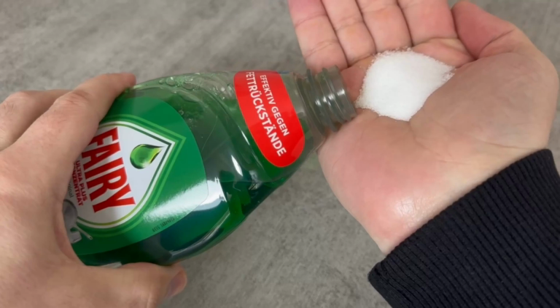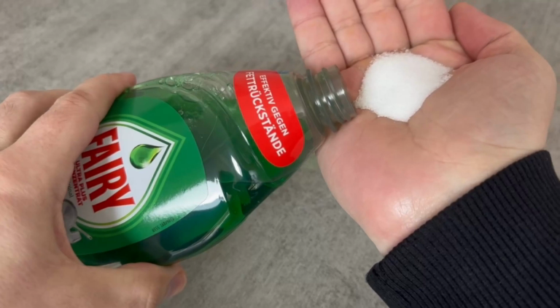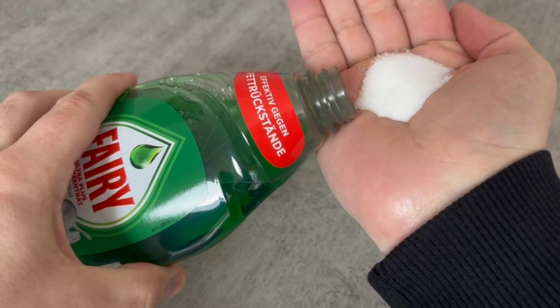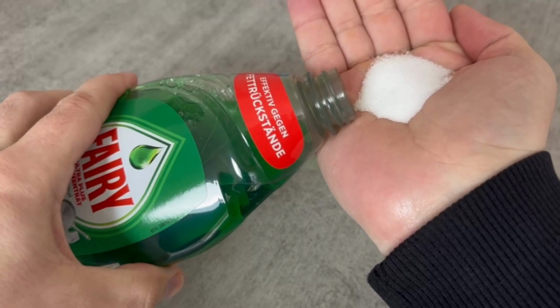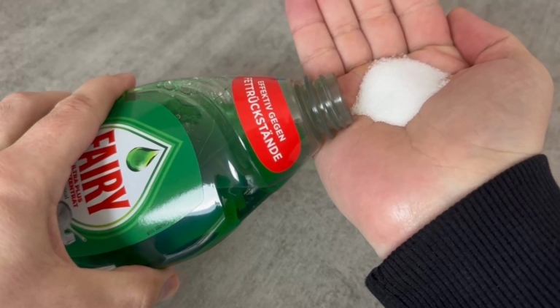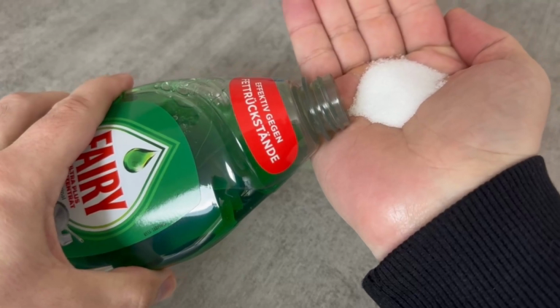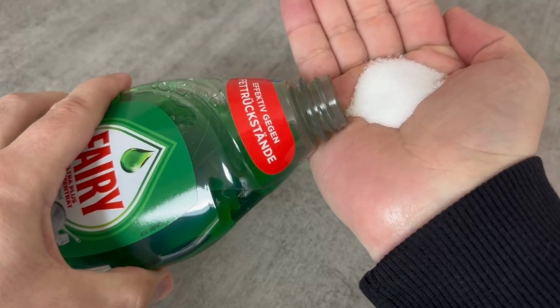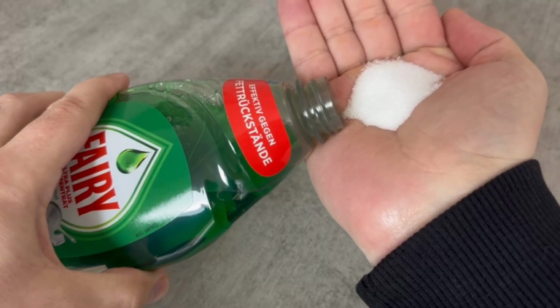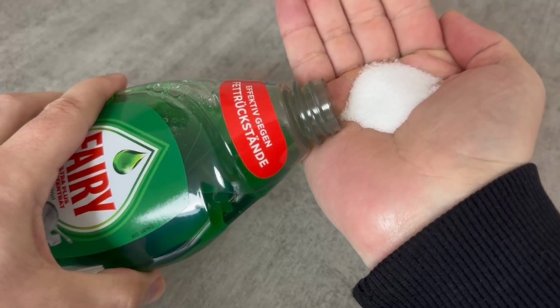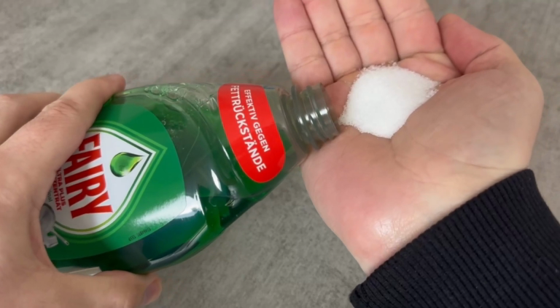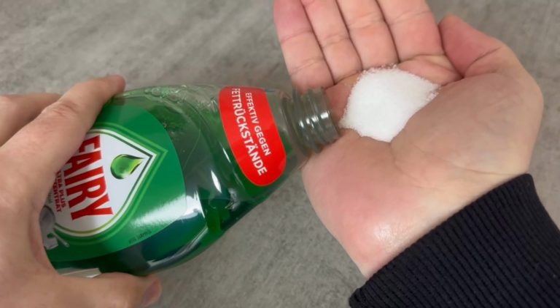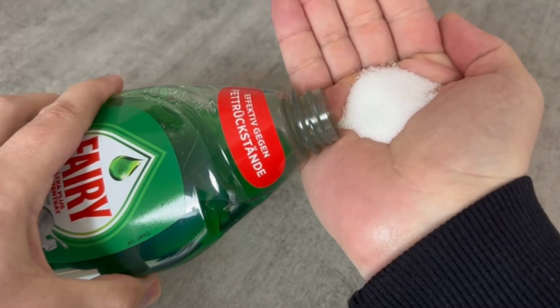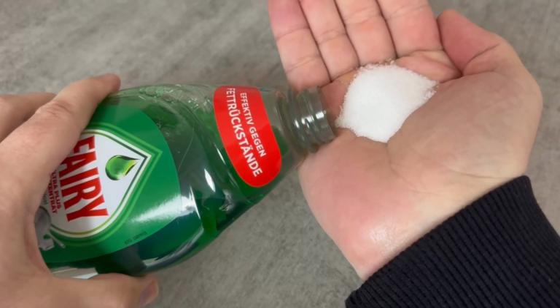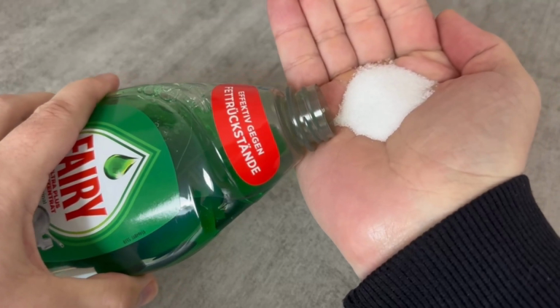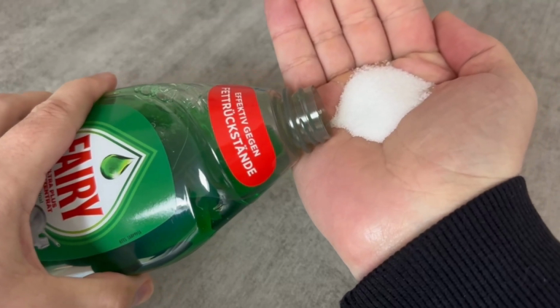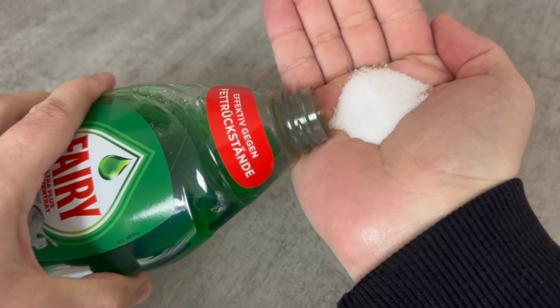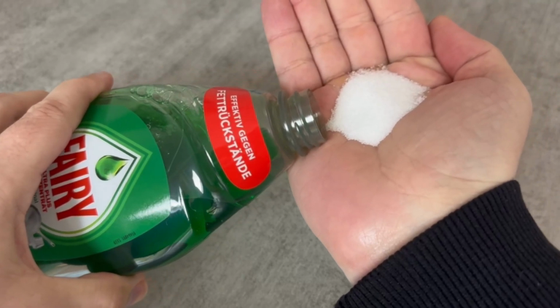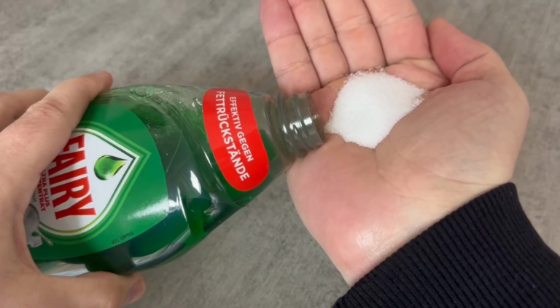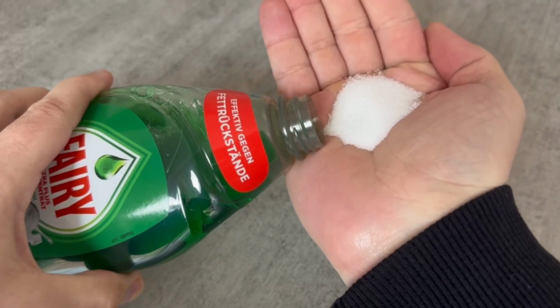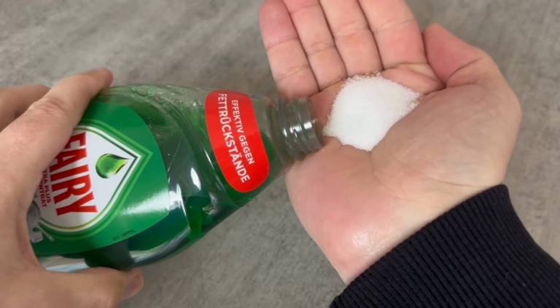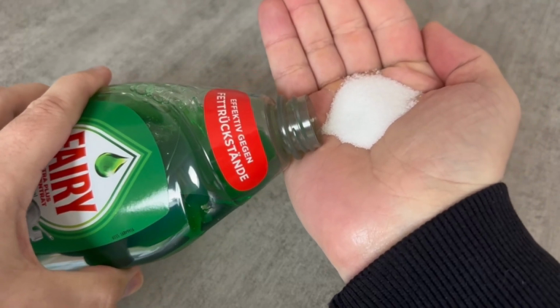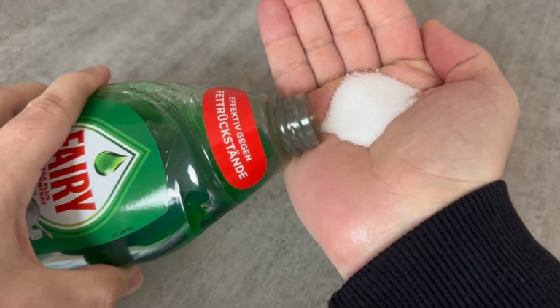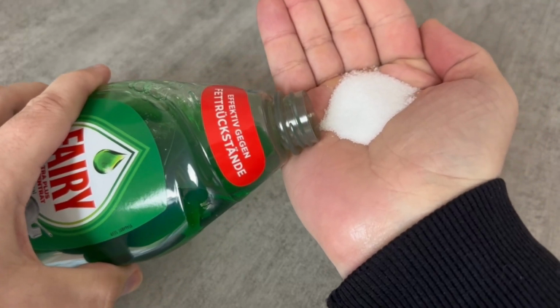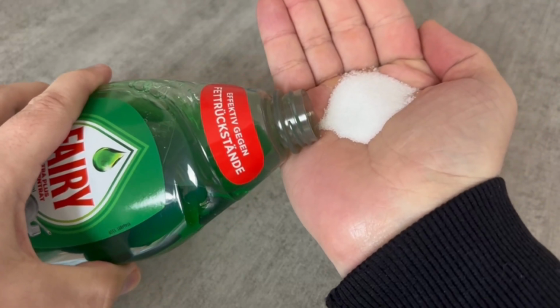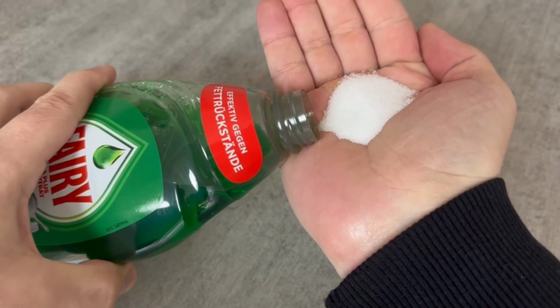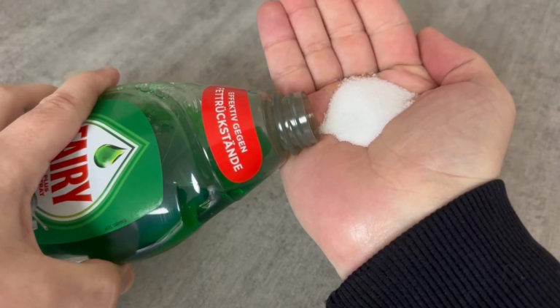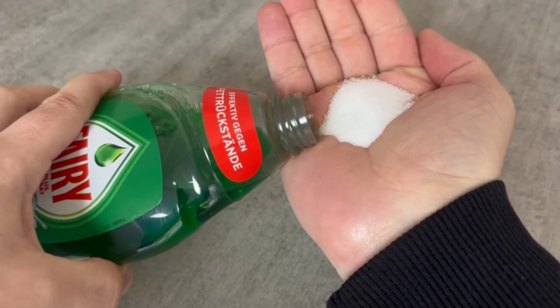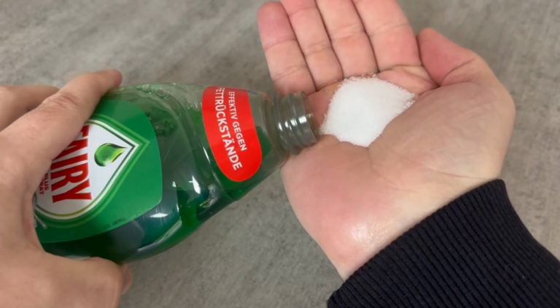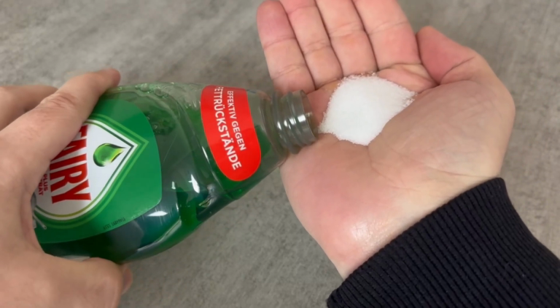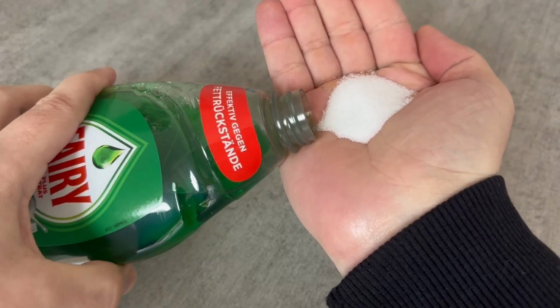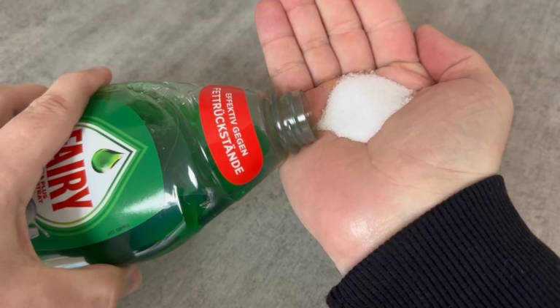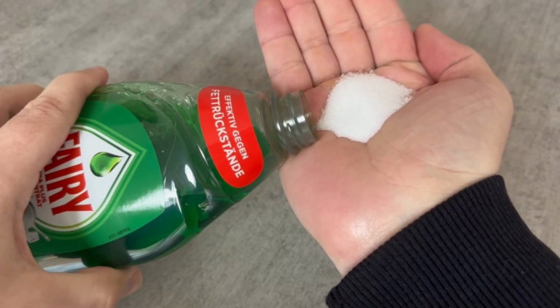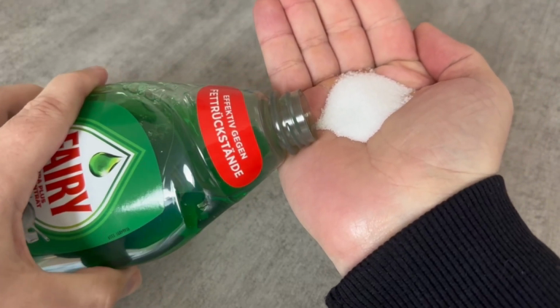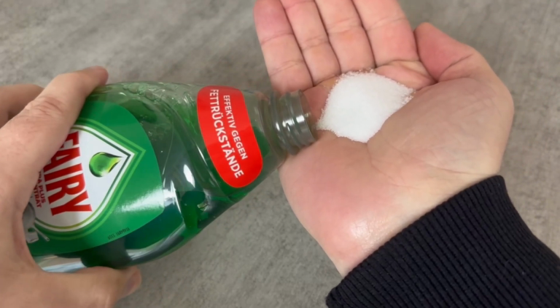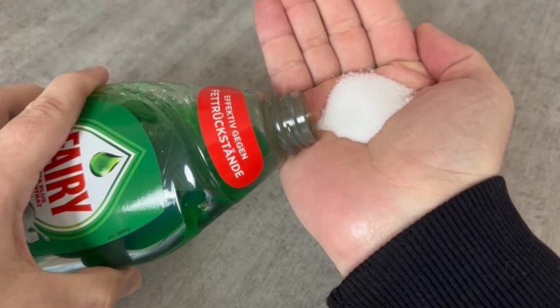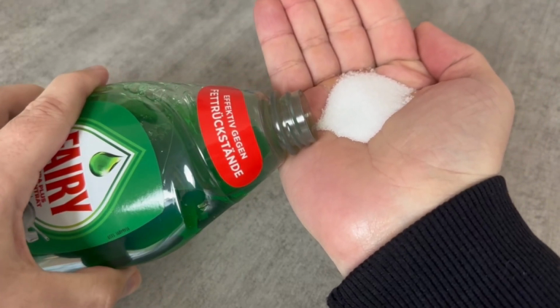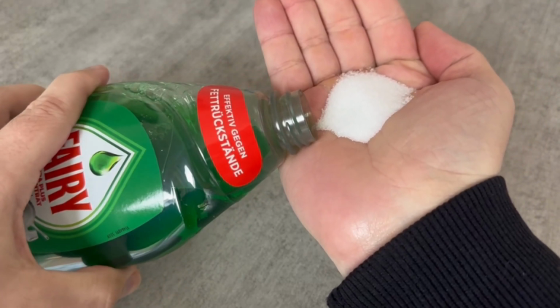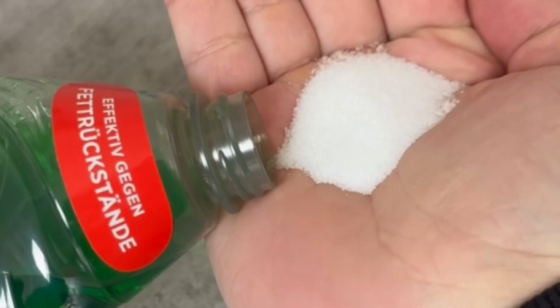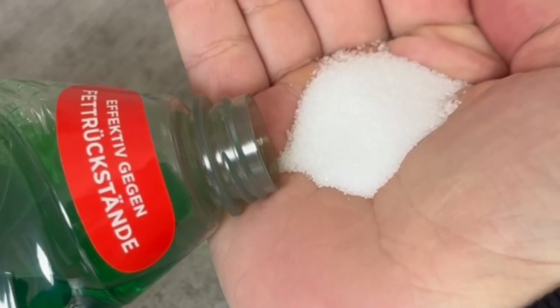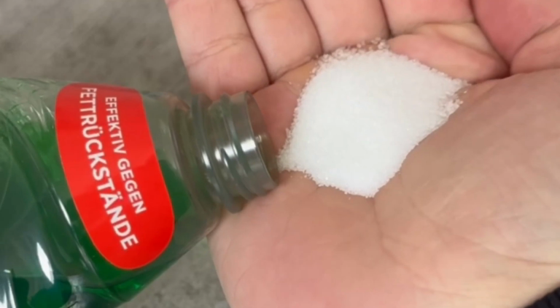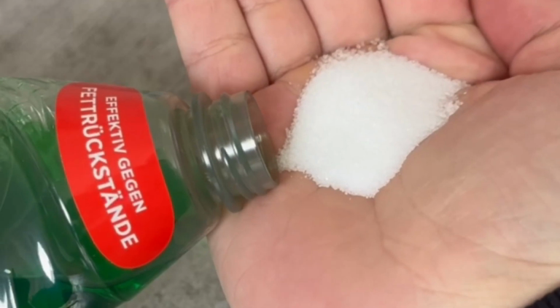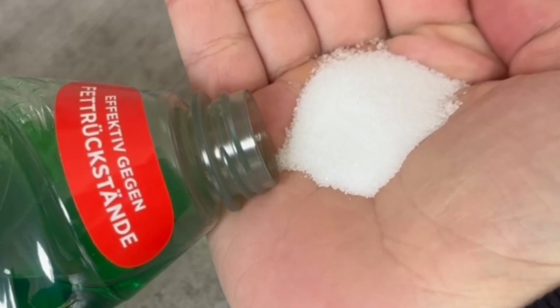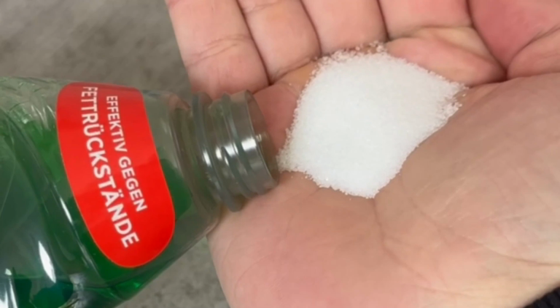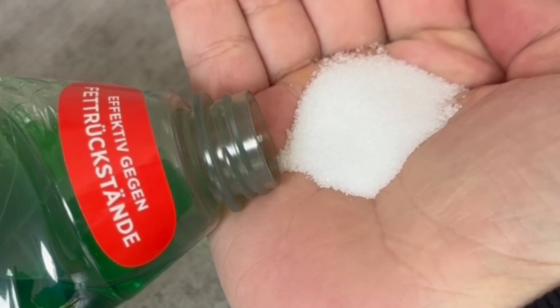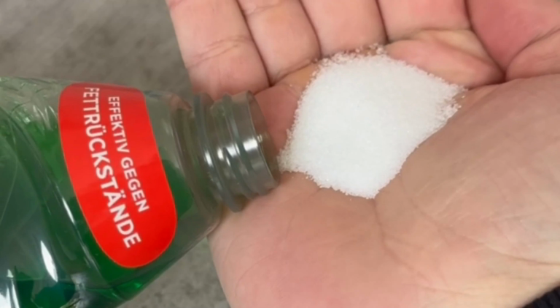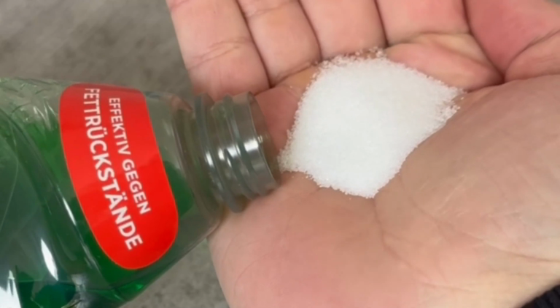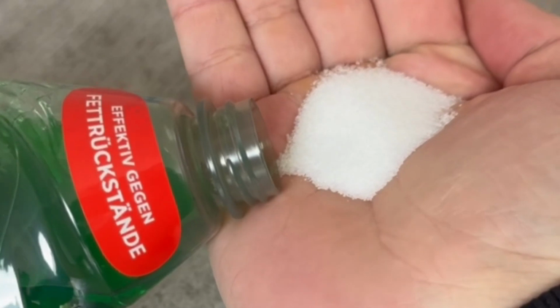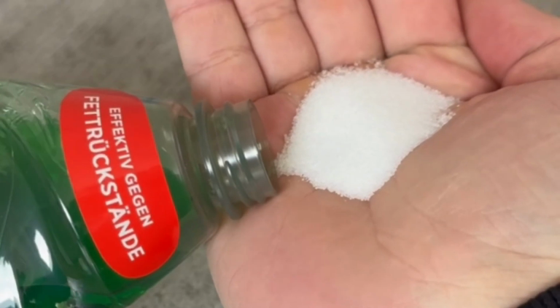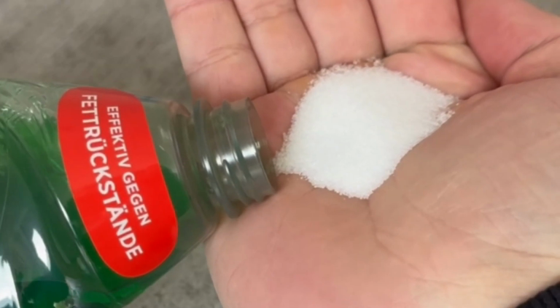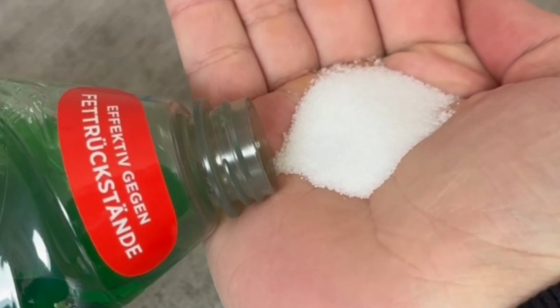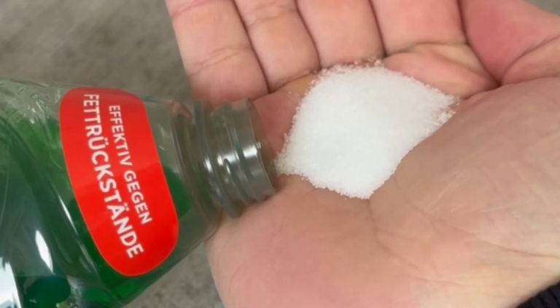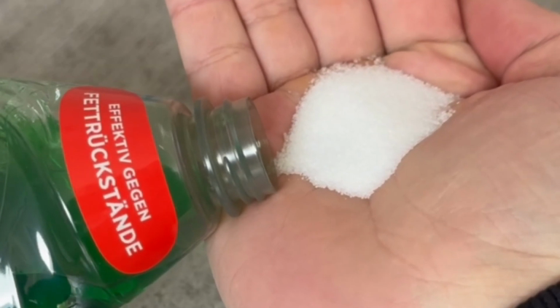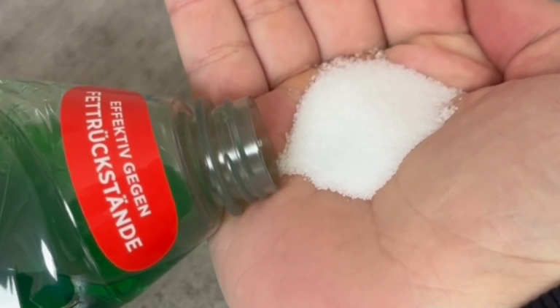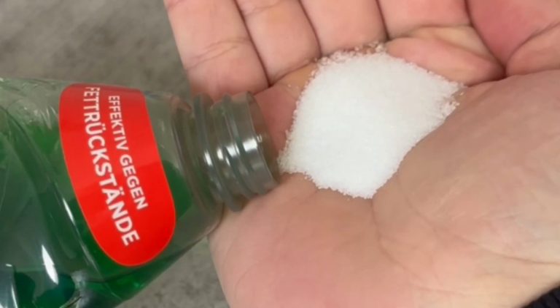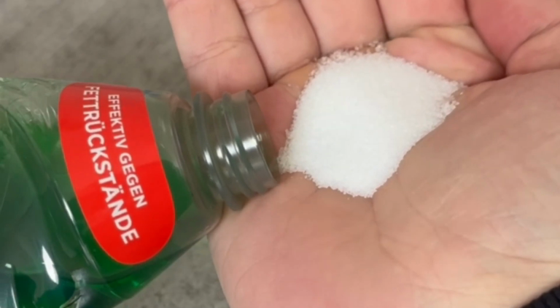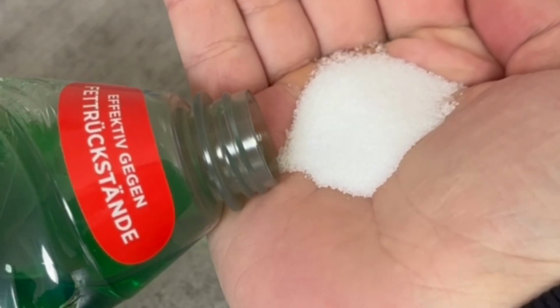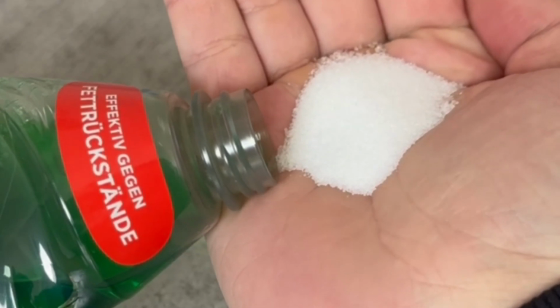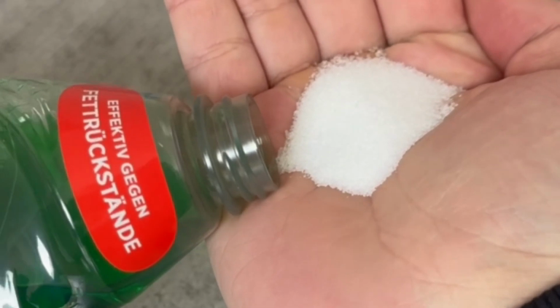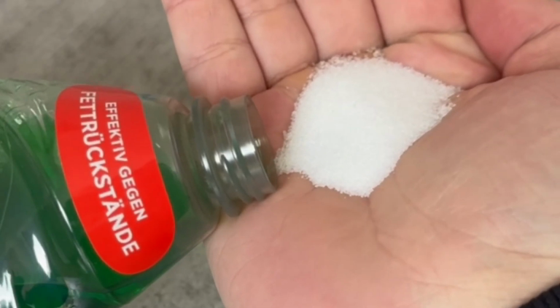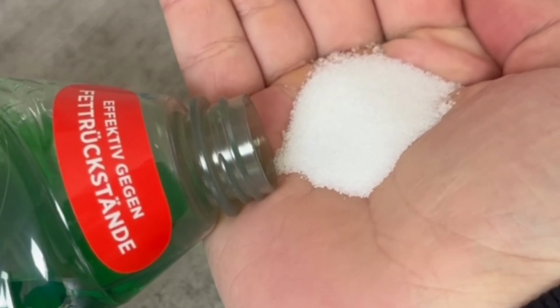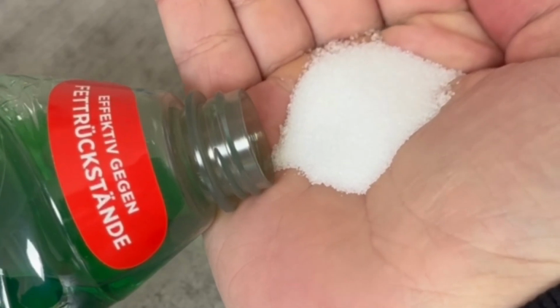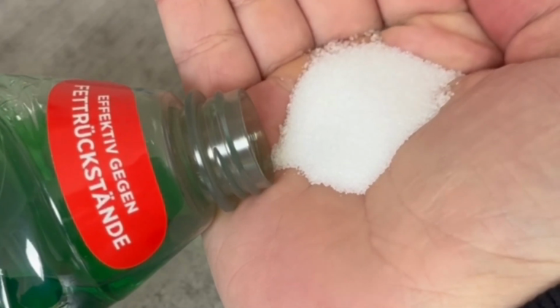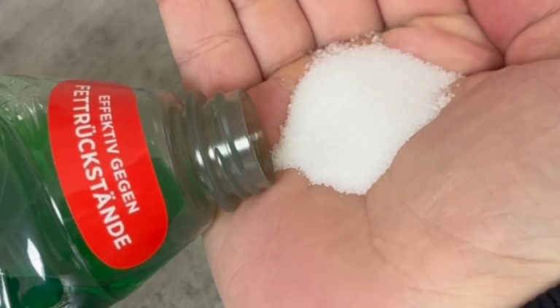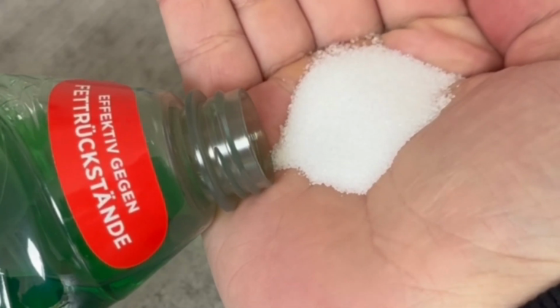If you've never mixed dishwashing soap with salt, then you should definitely watch this video because this trick is worth its weight in gold.